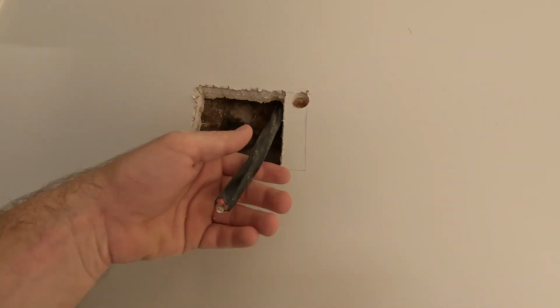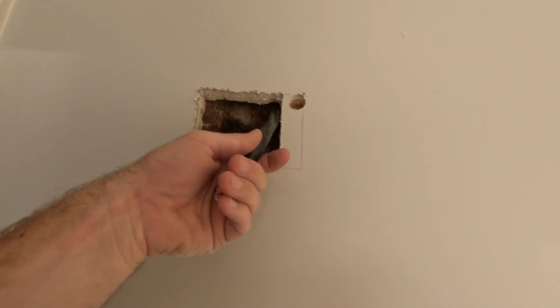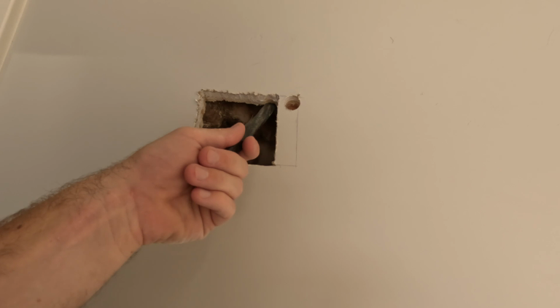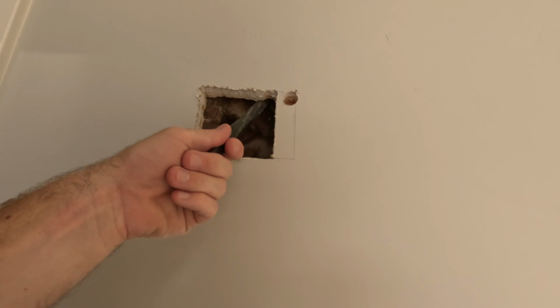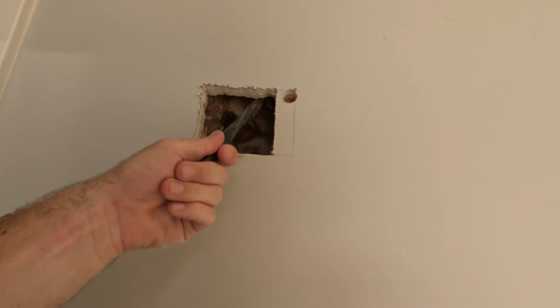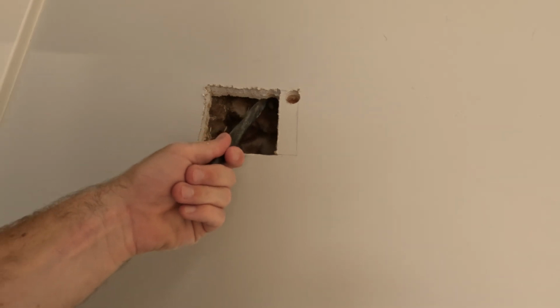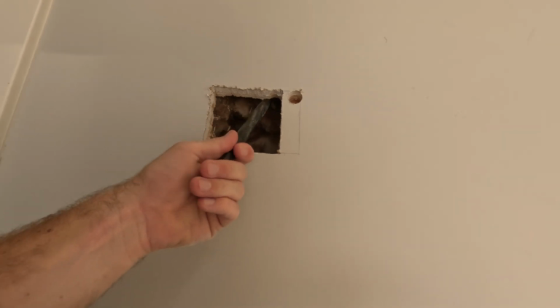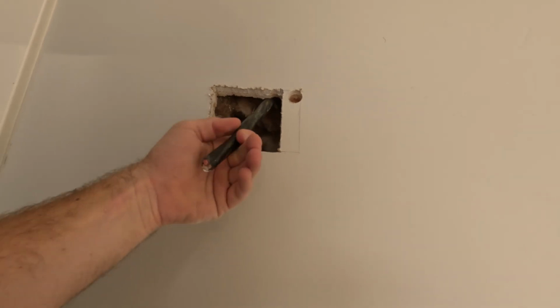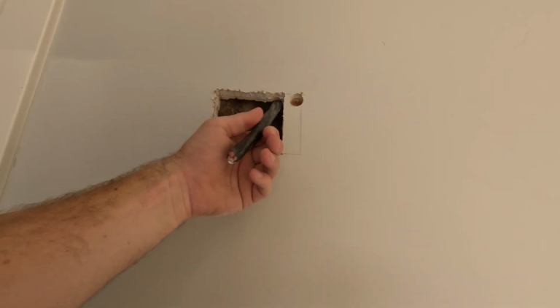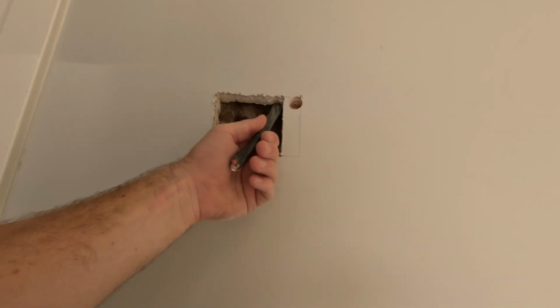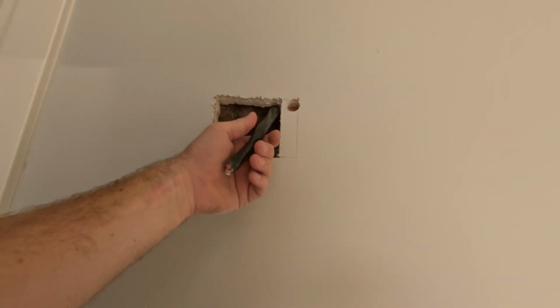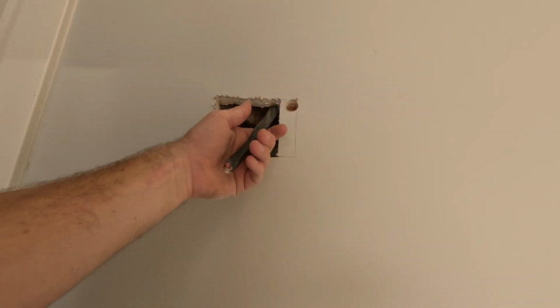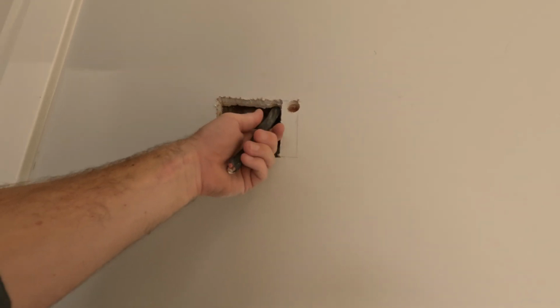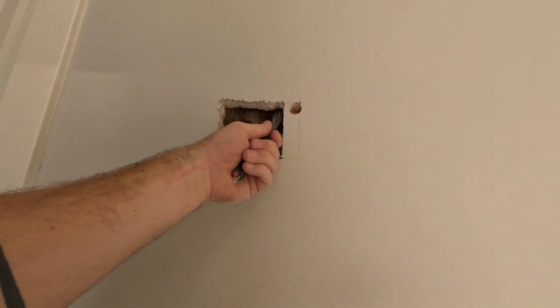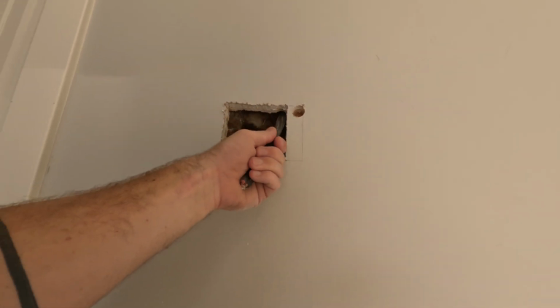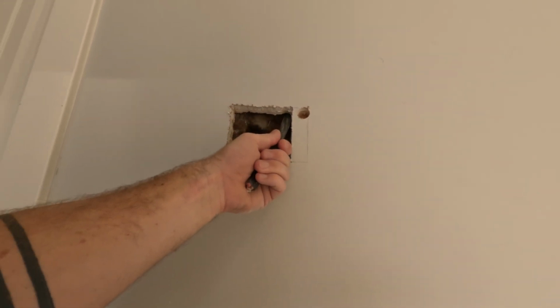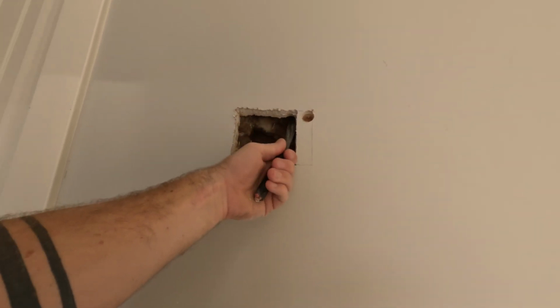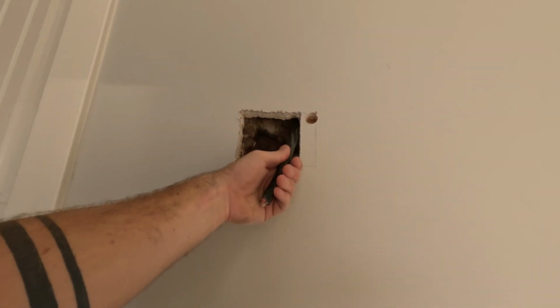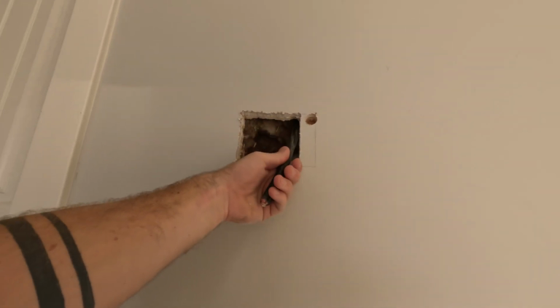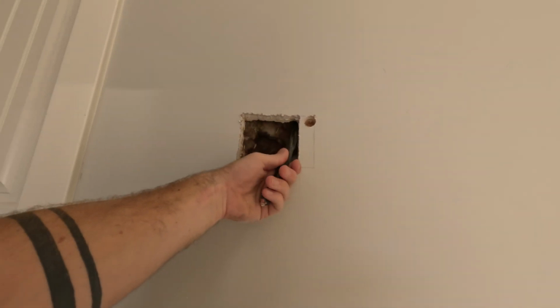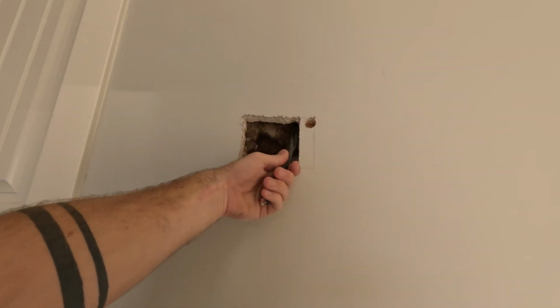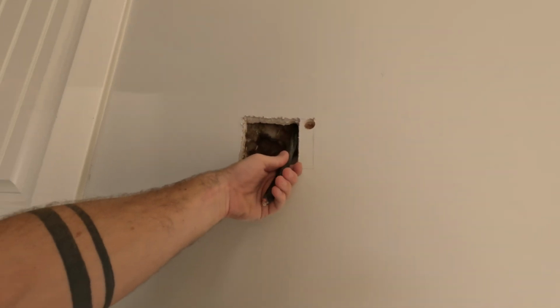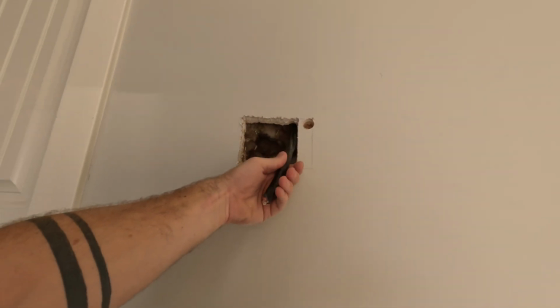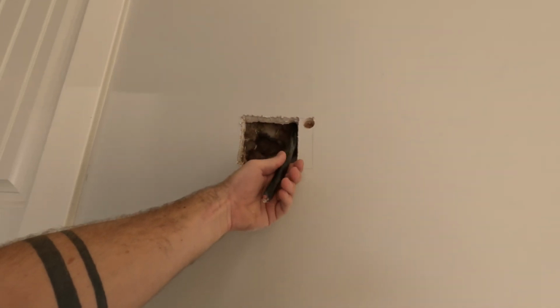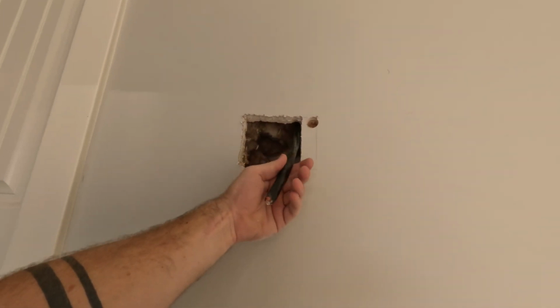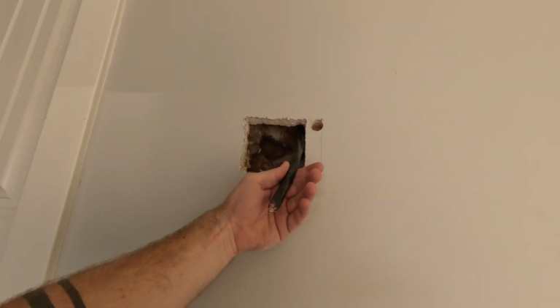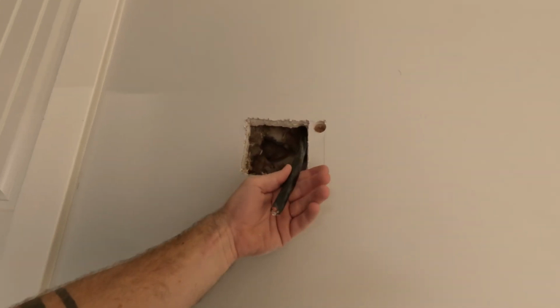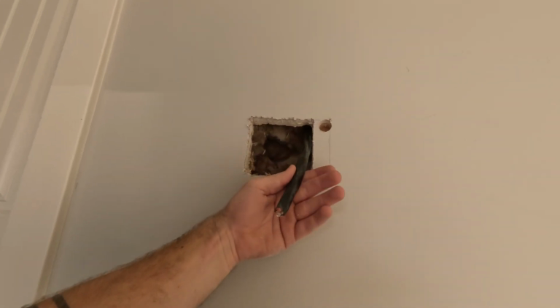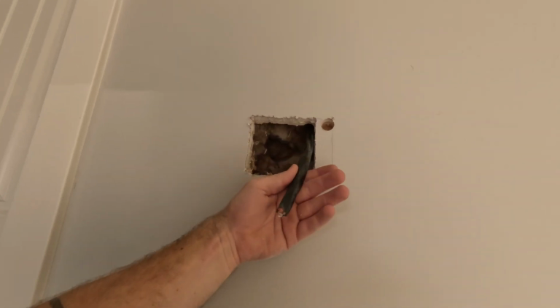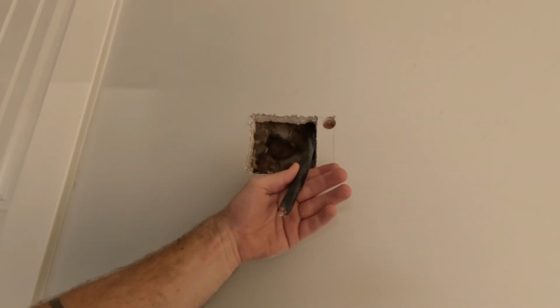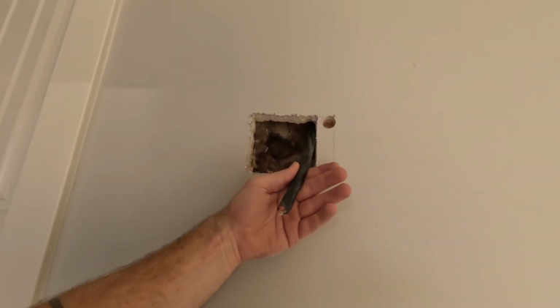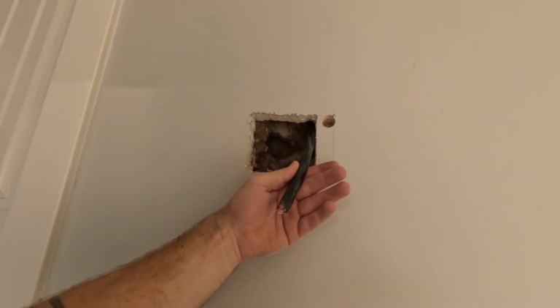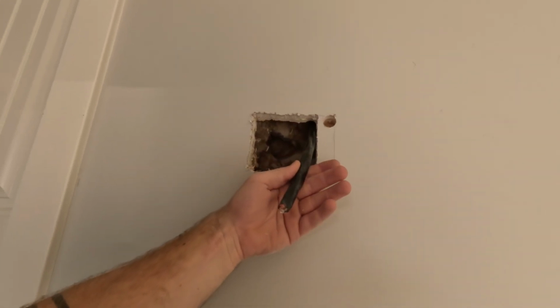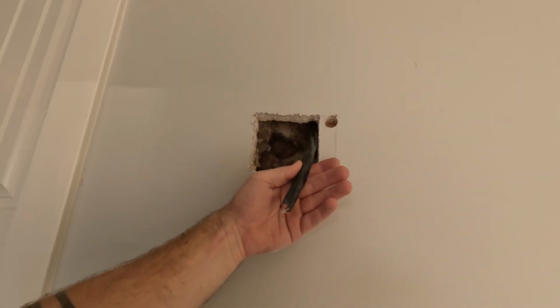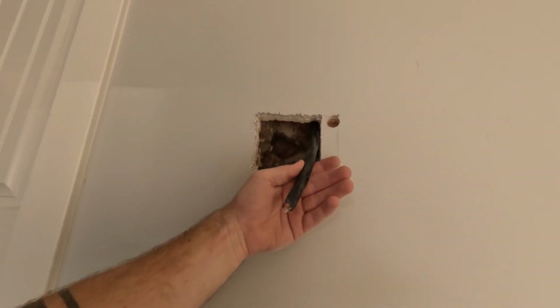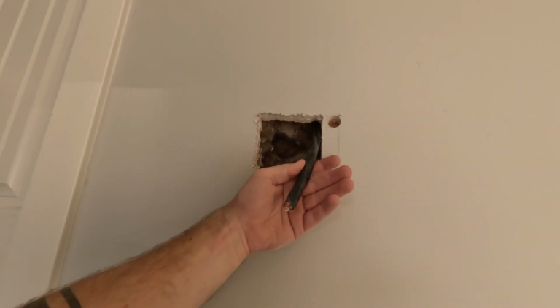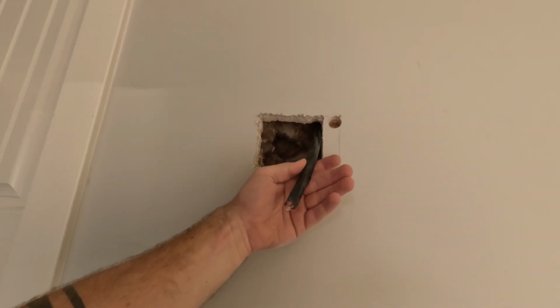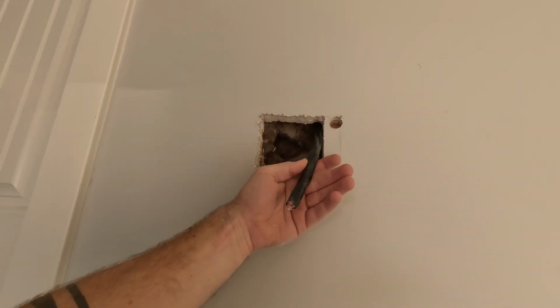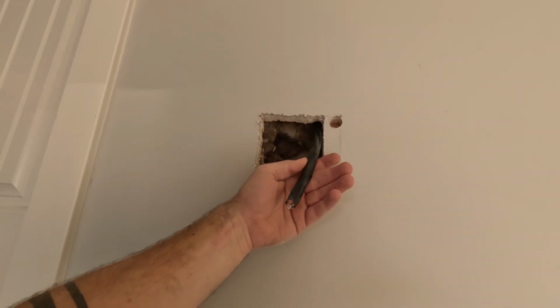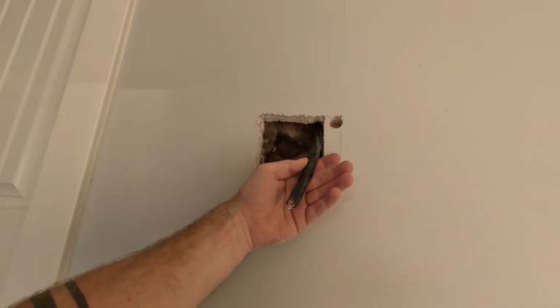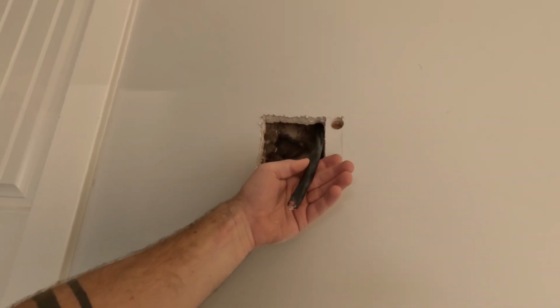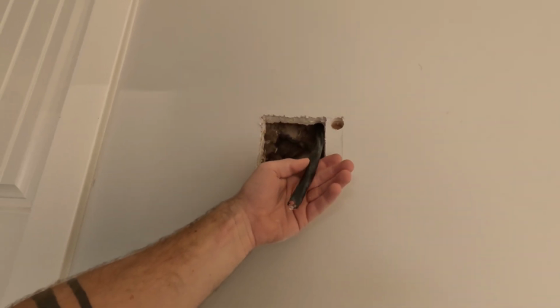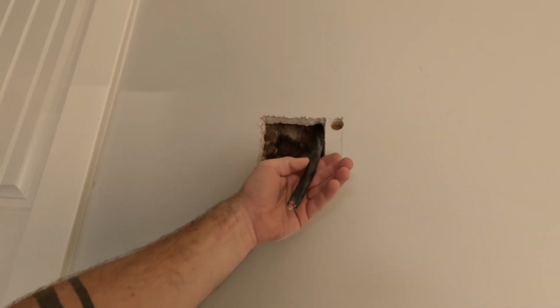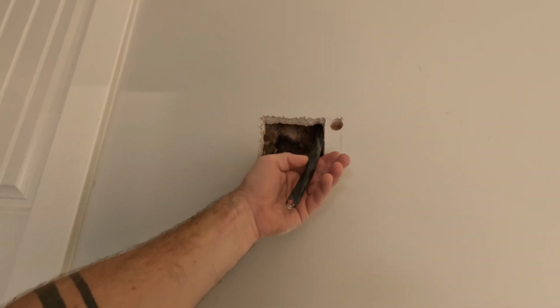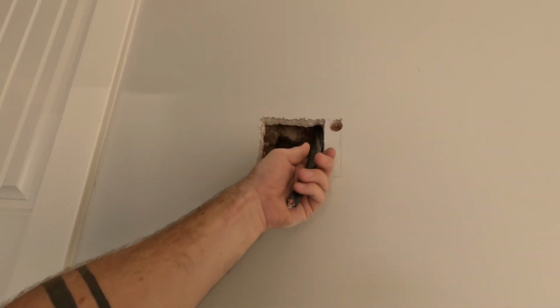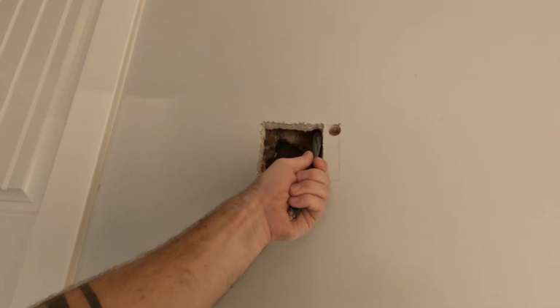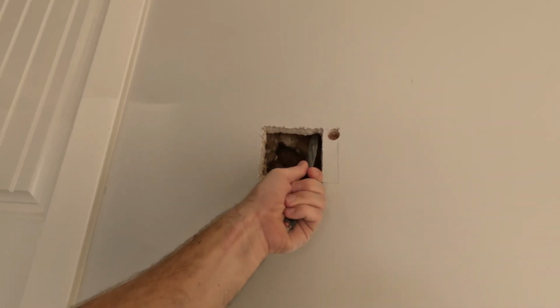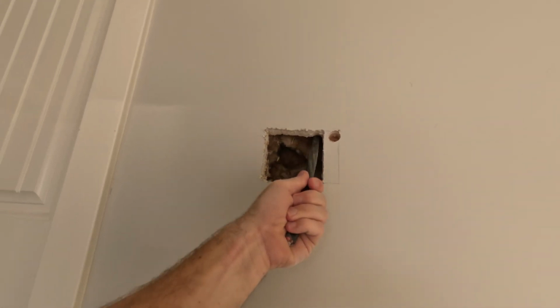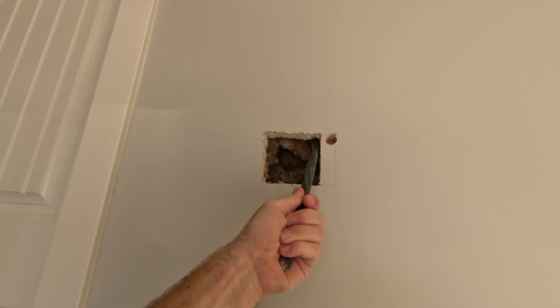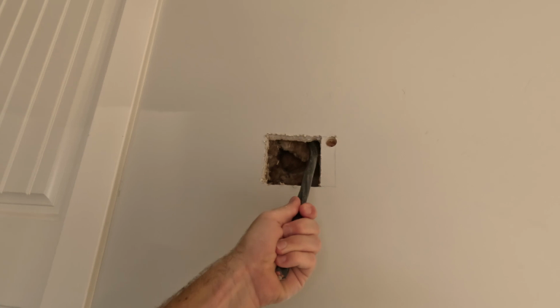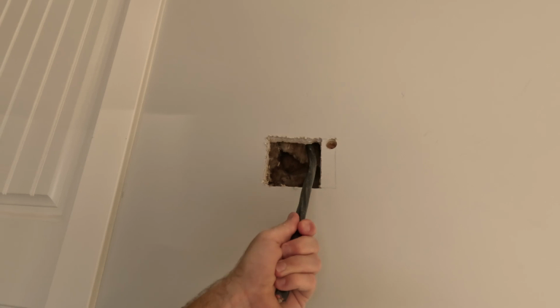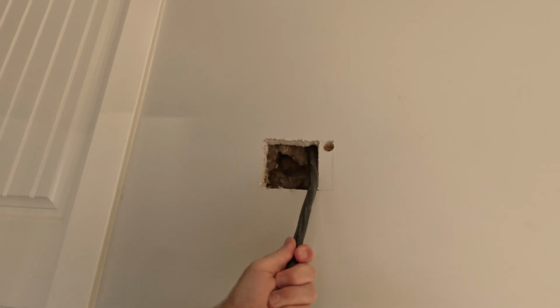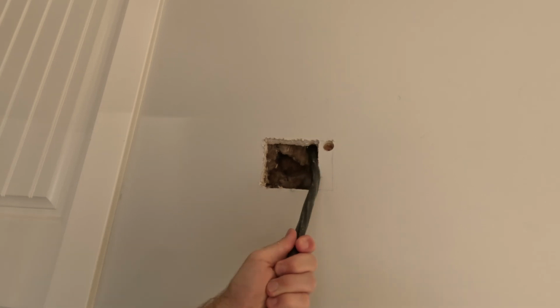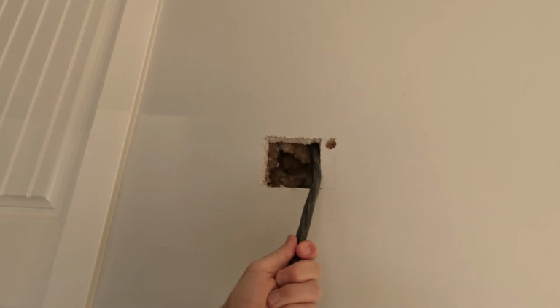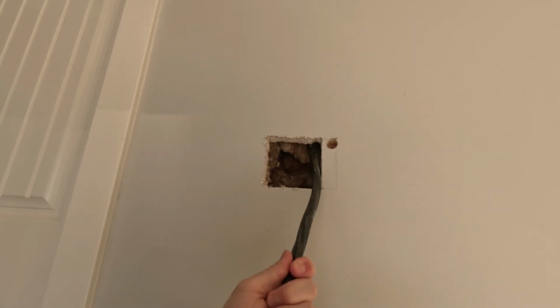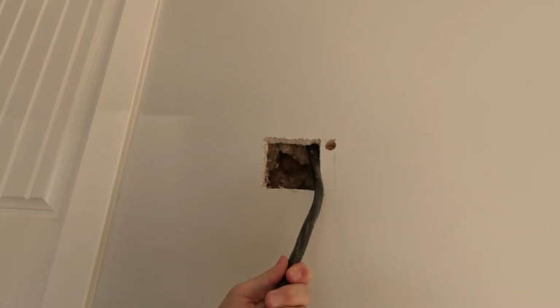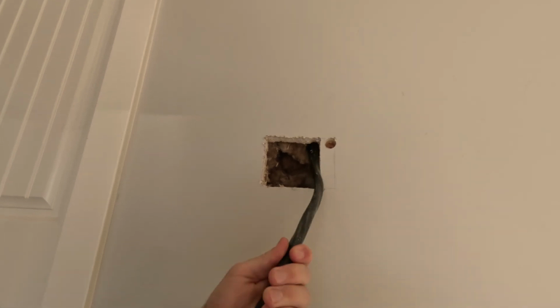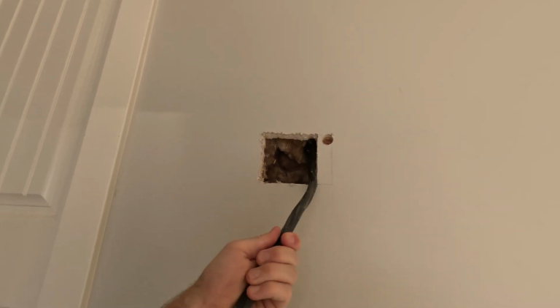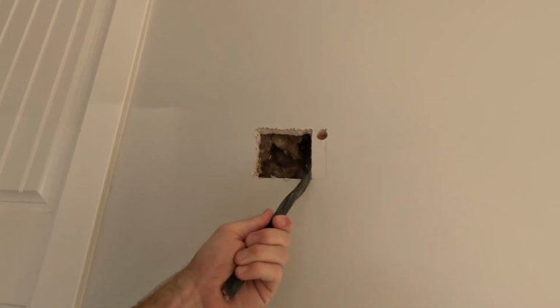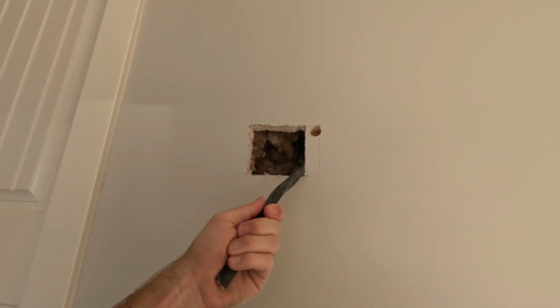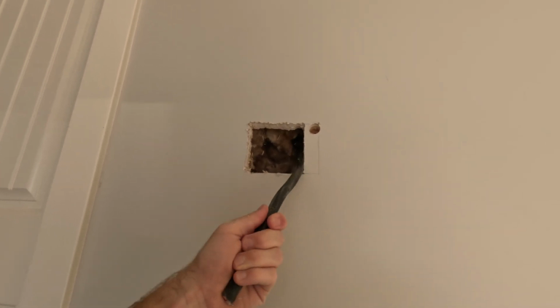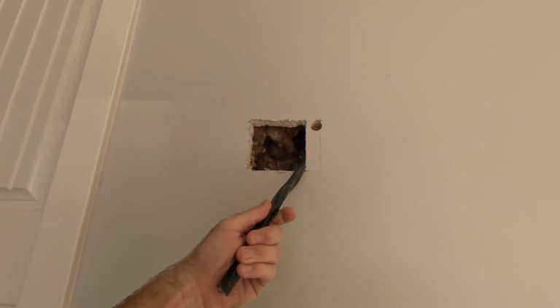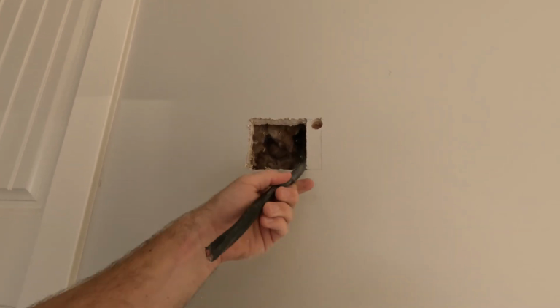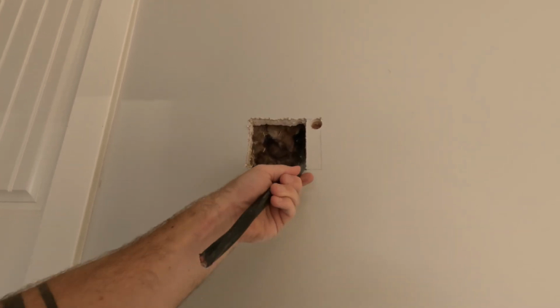How much do you want out the hole? Okay, right there is good.